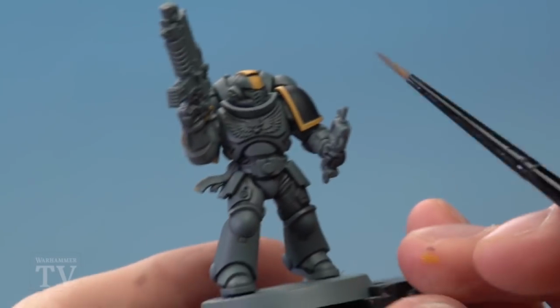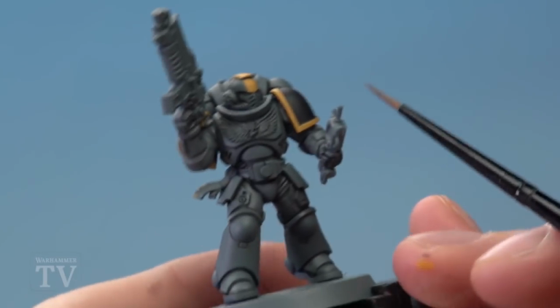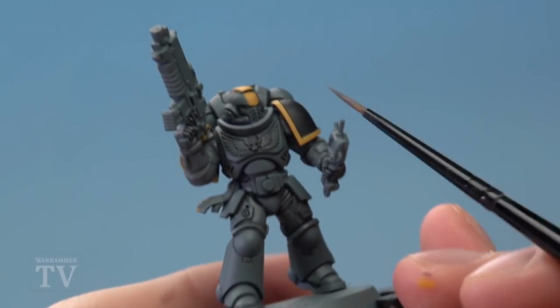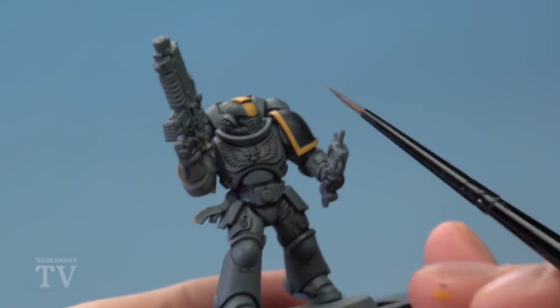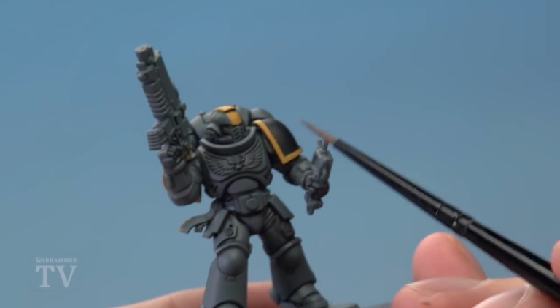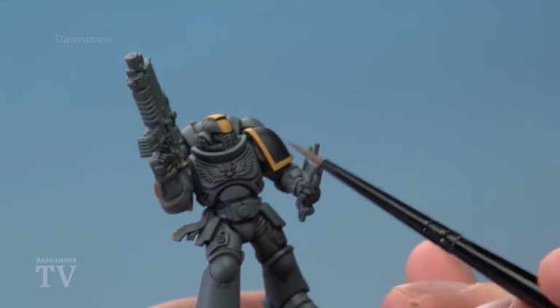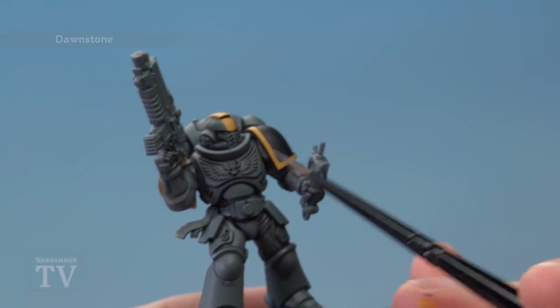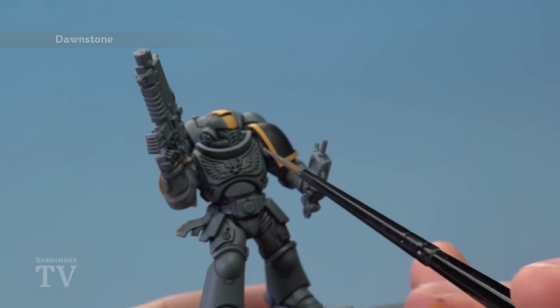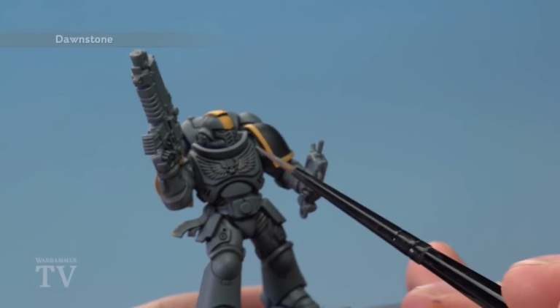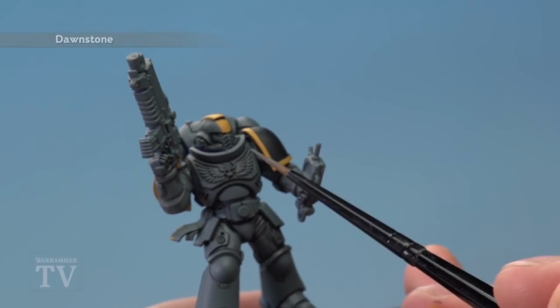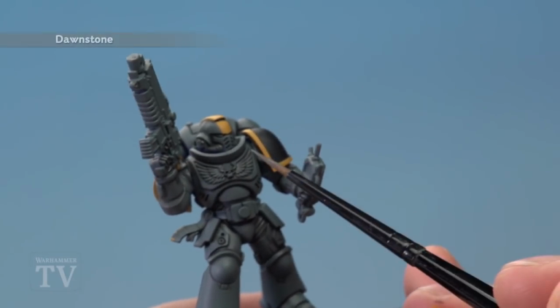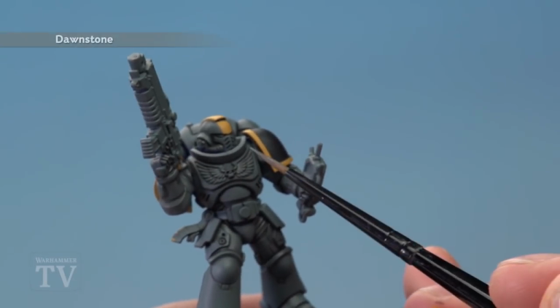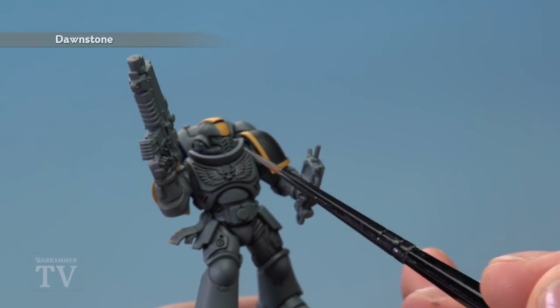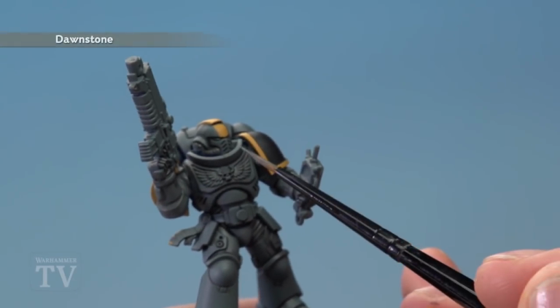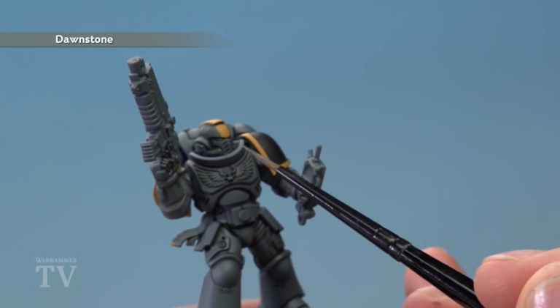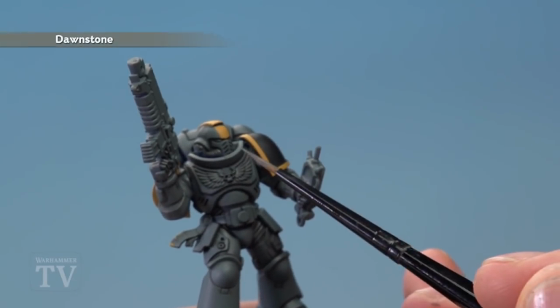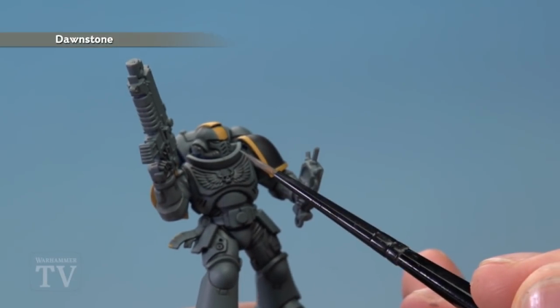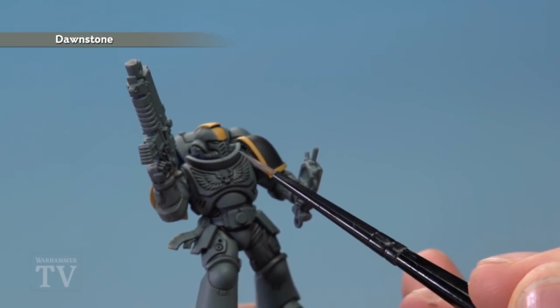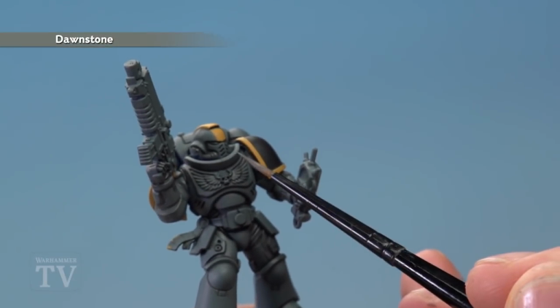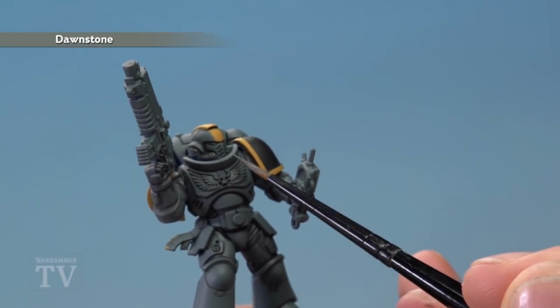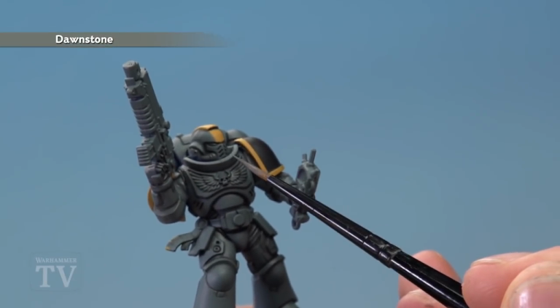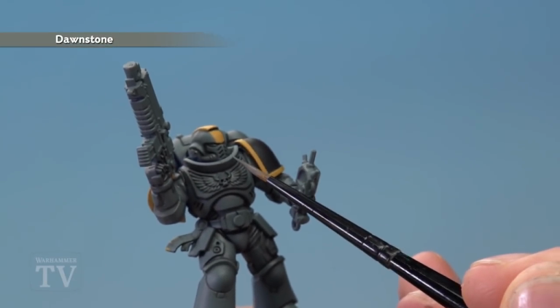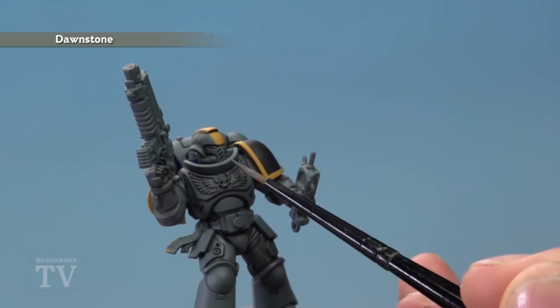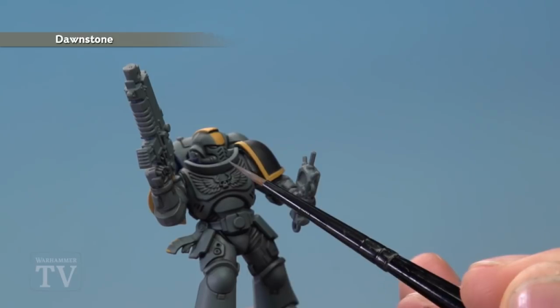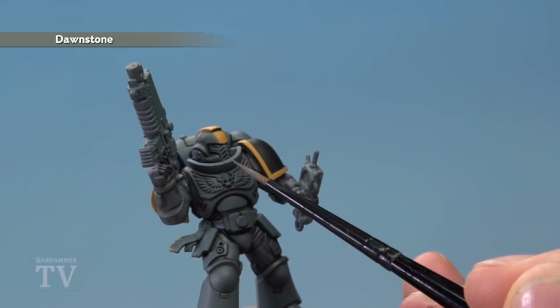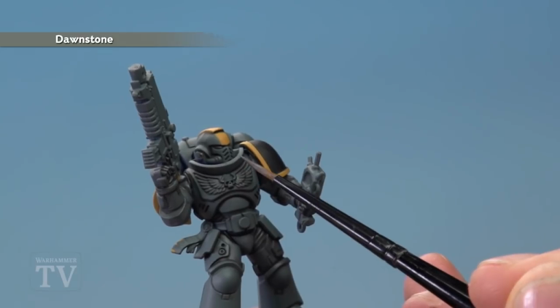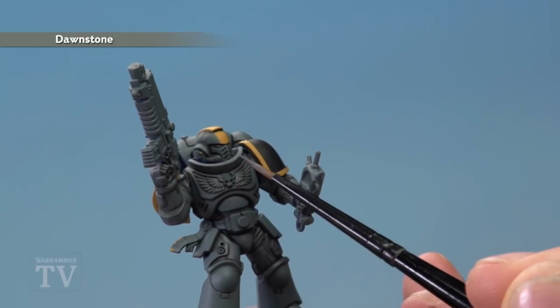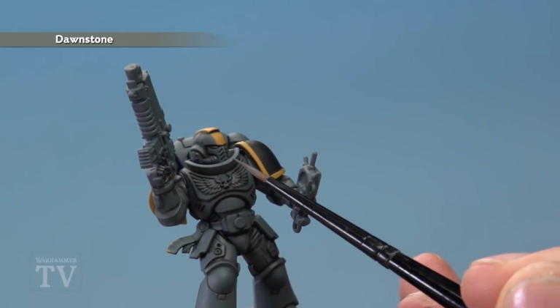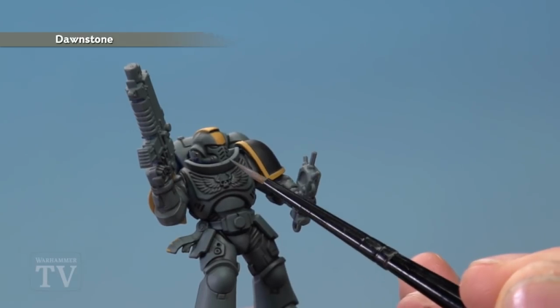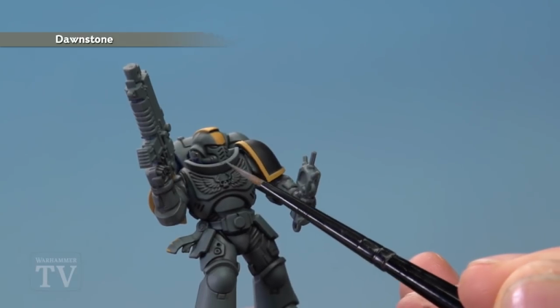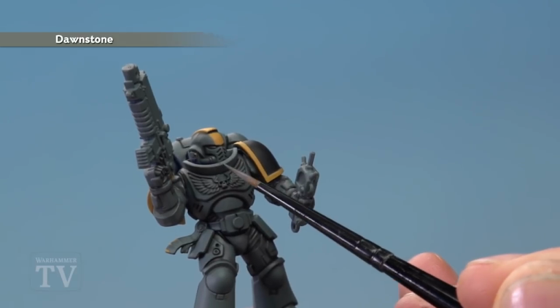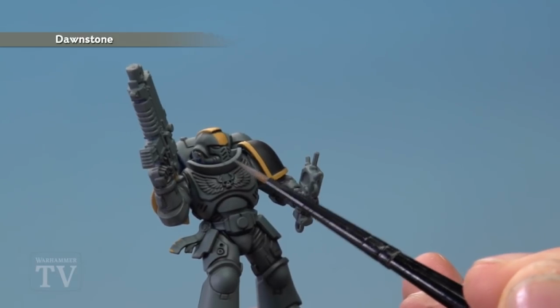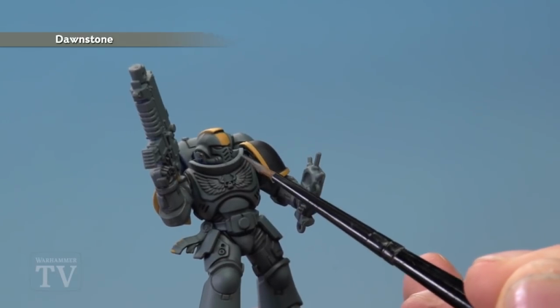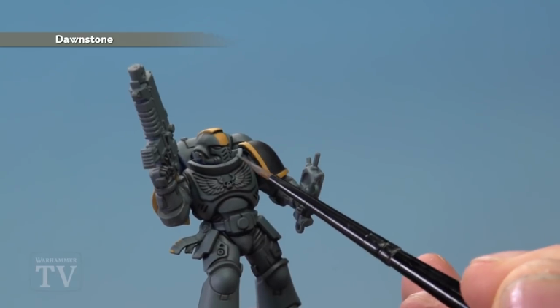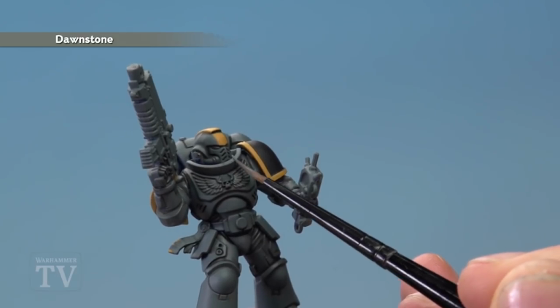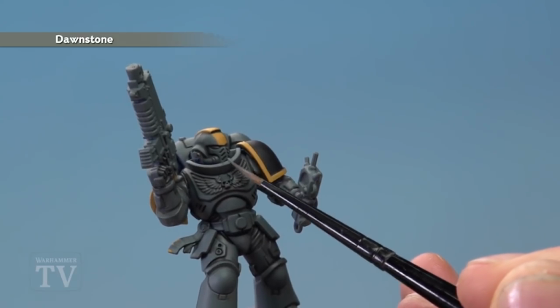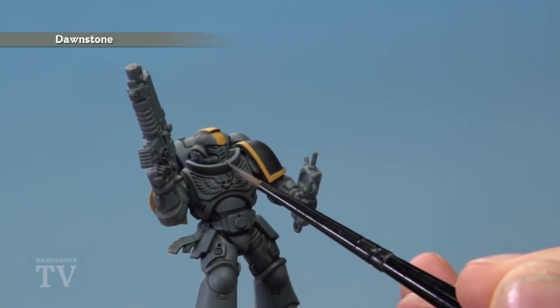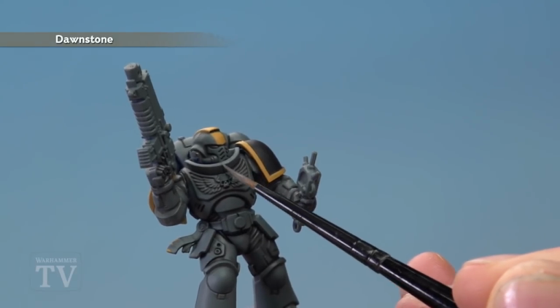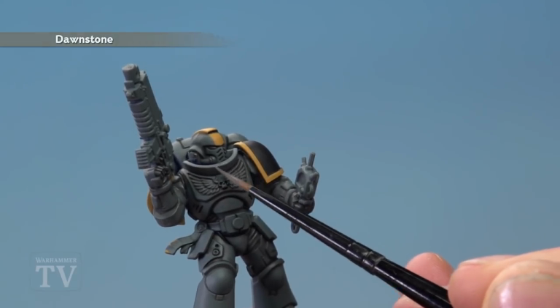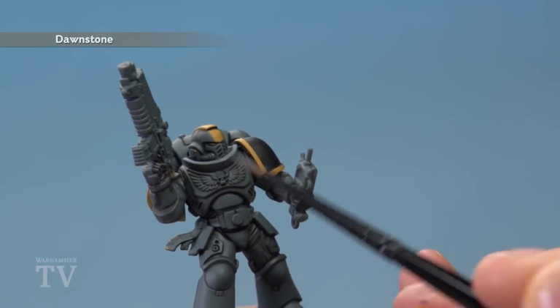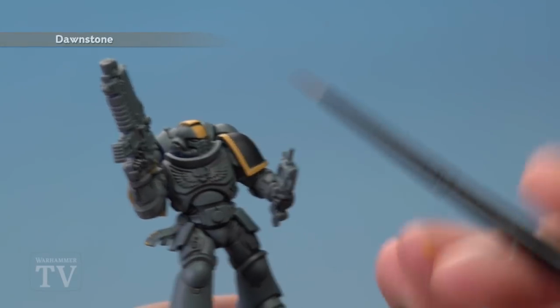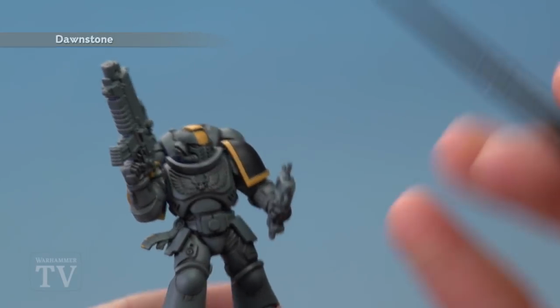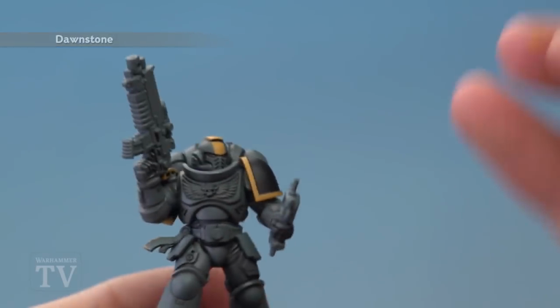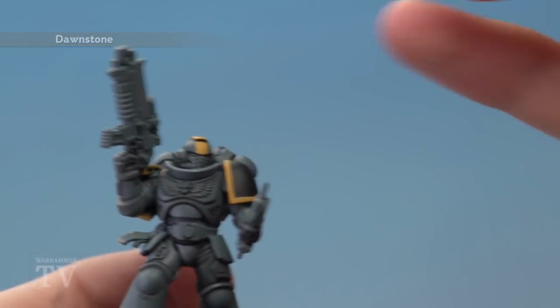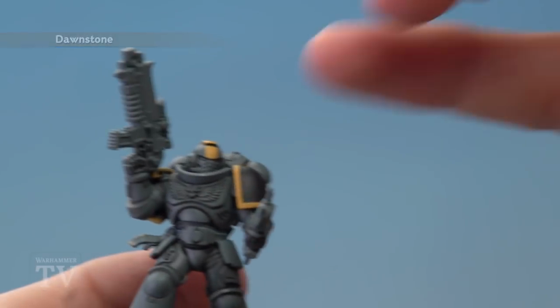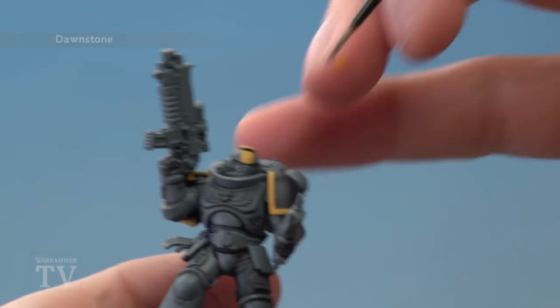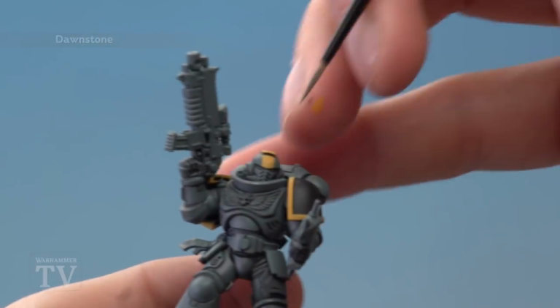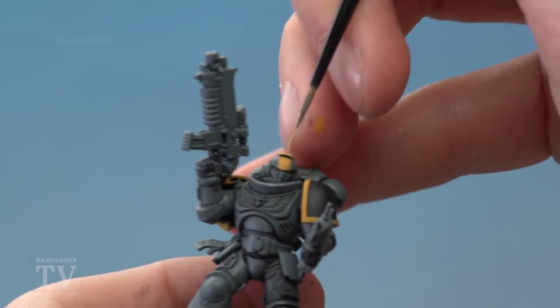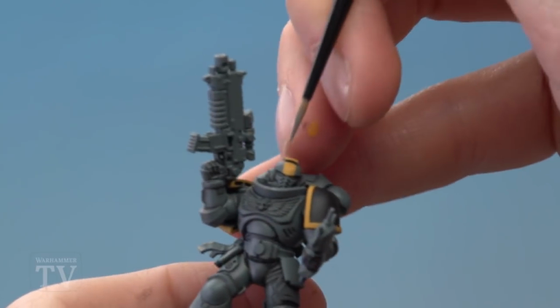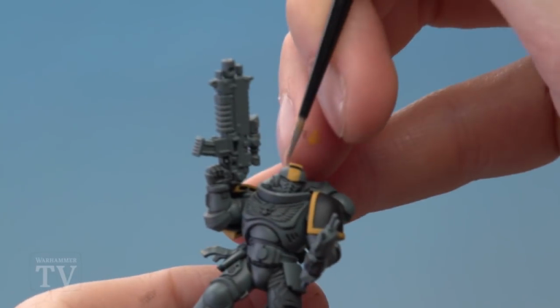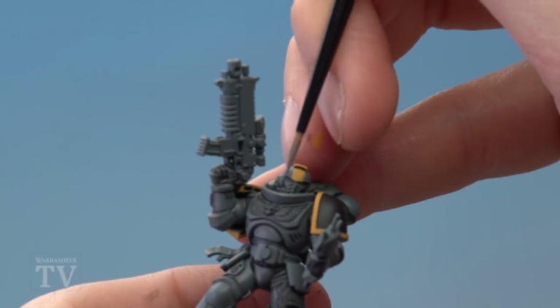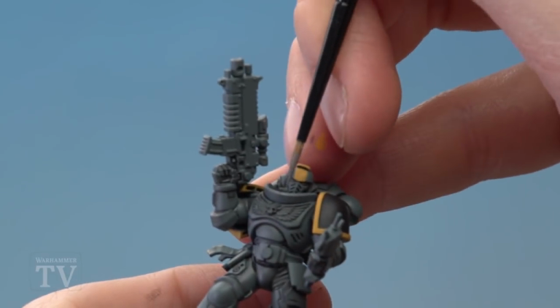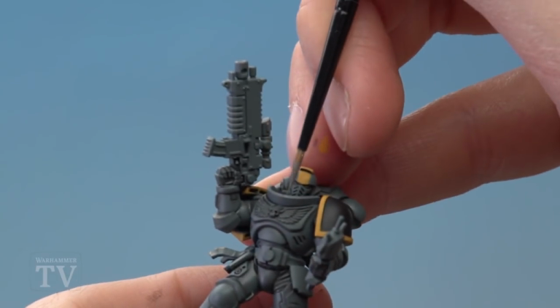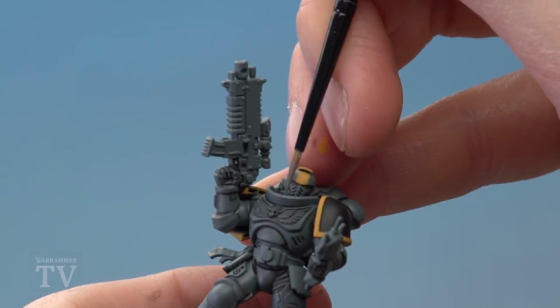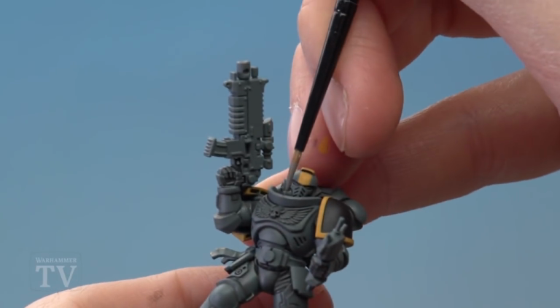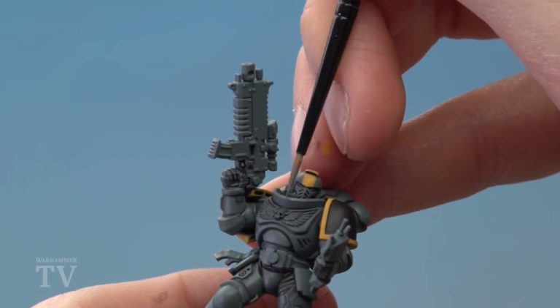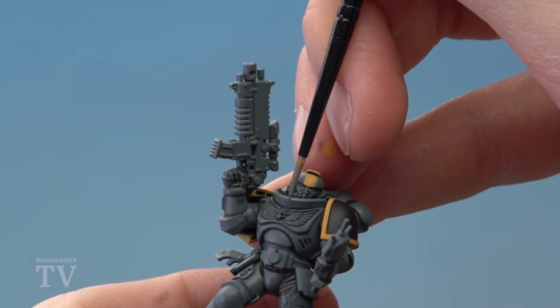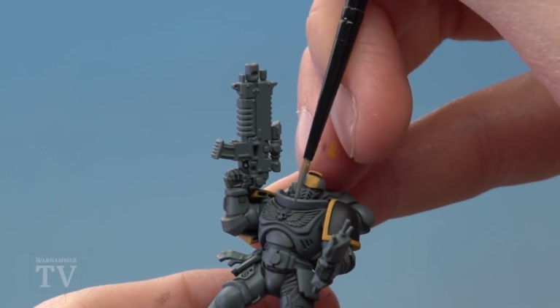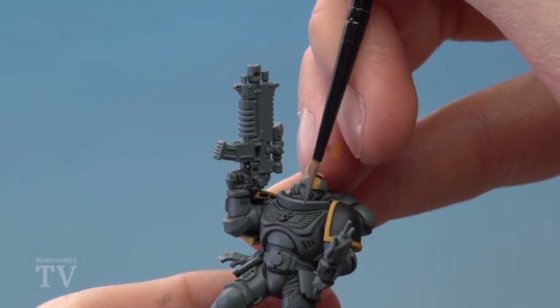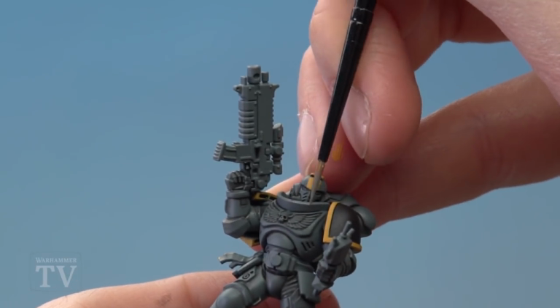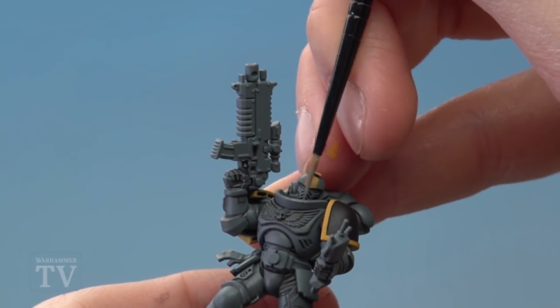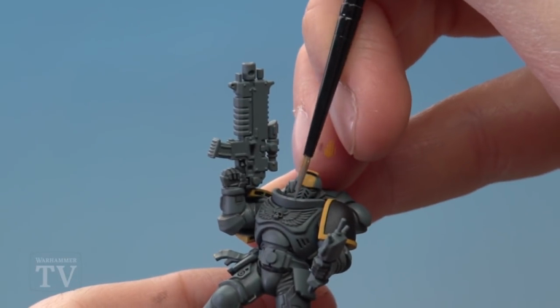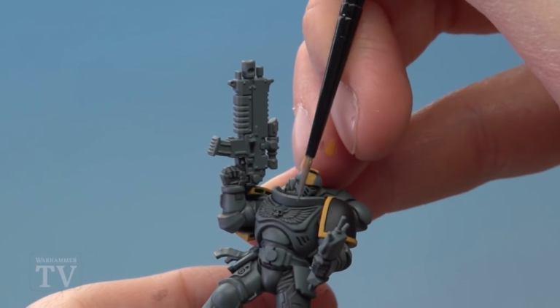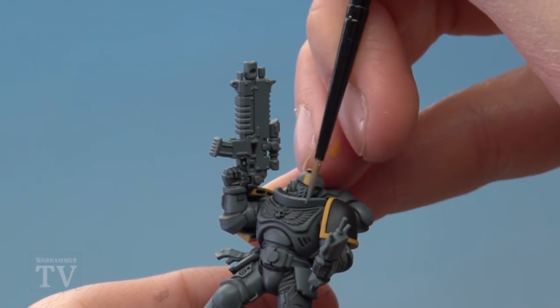First we need Dawnstone to highlight all the grey panels, applied as an edge highlight following along all the sharpest edges of the armour.